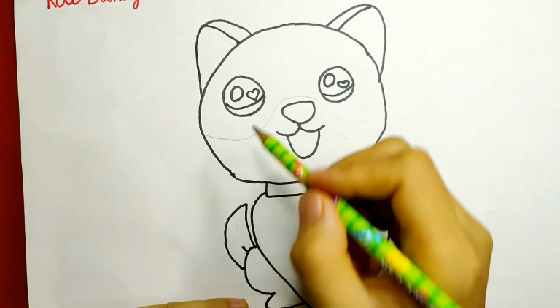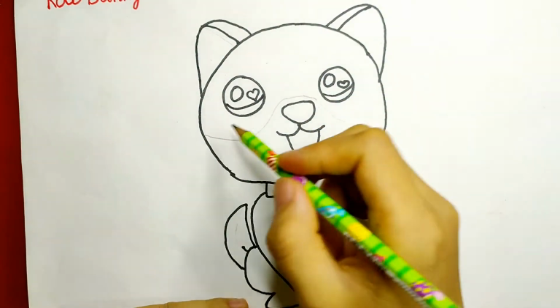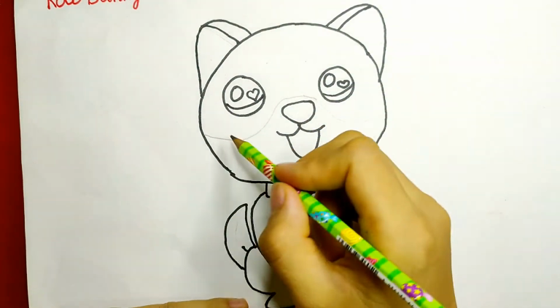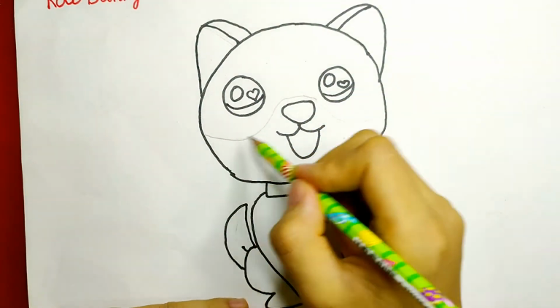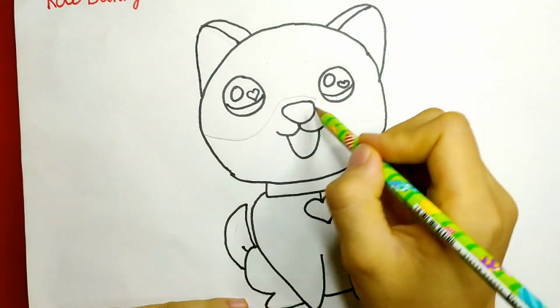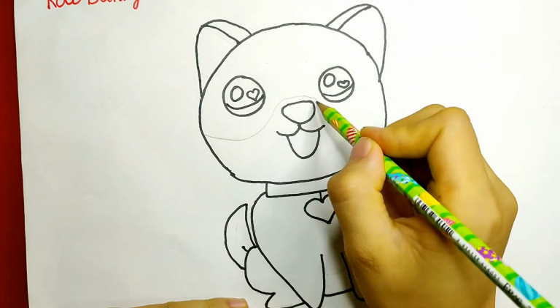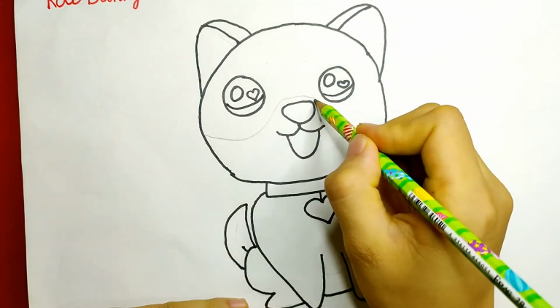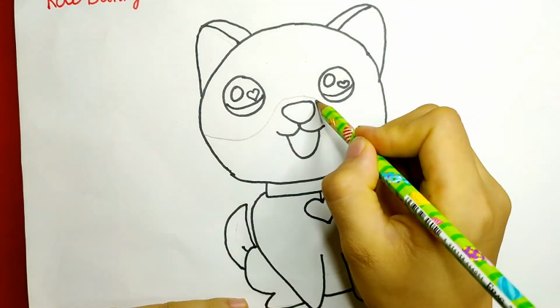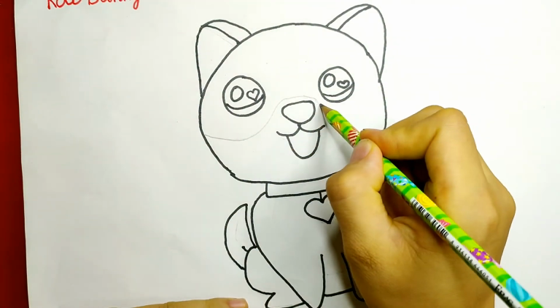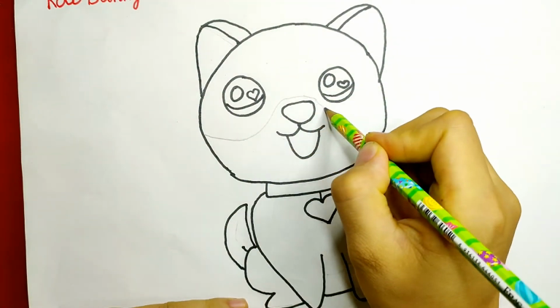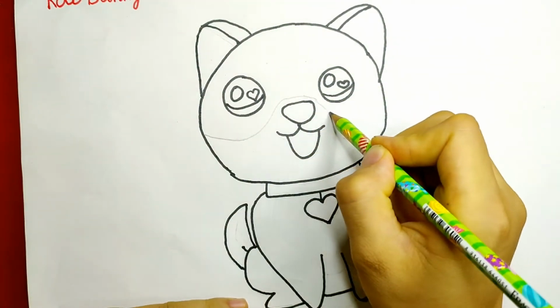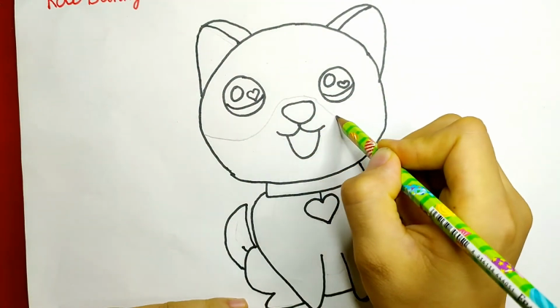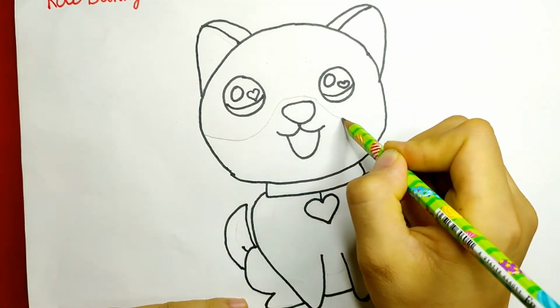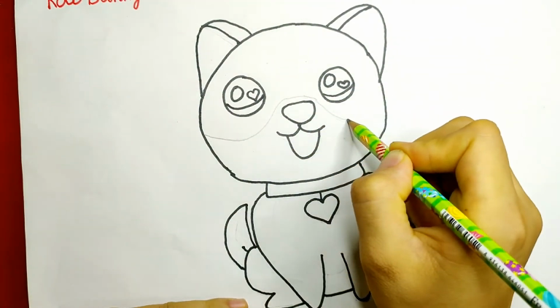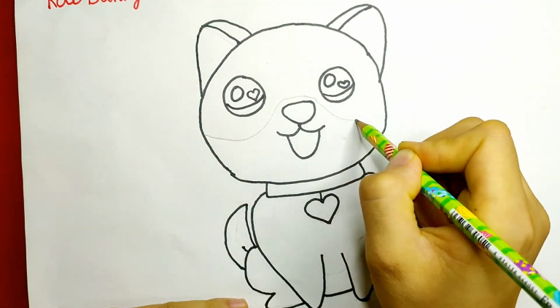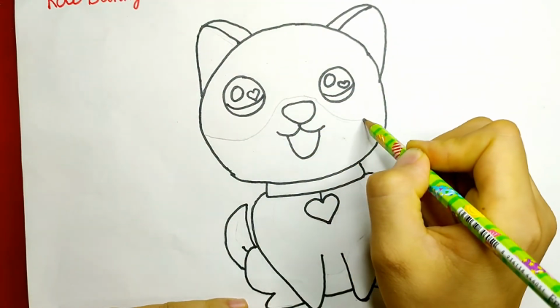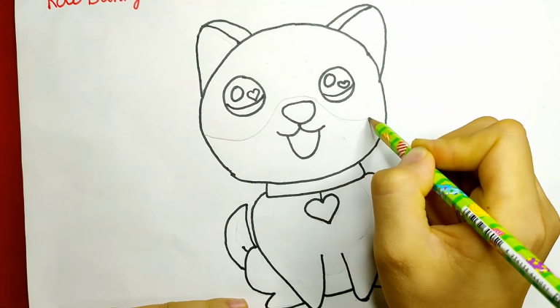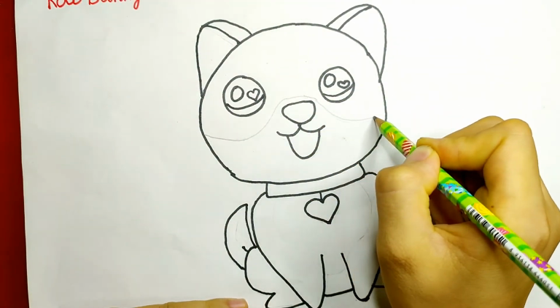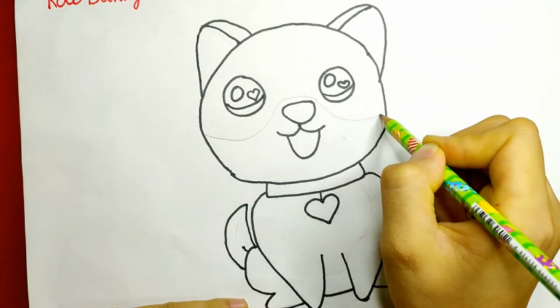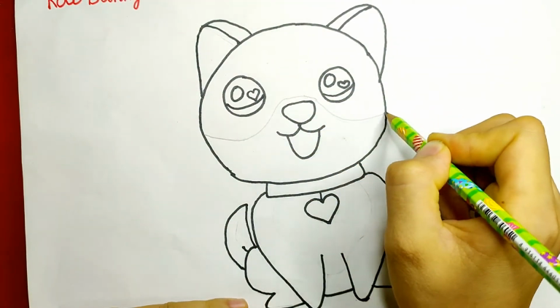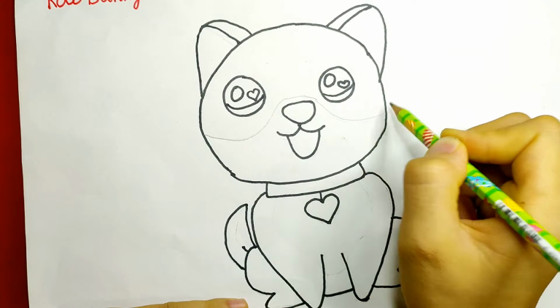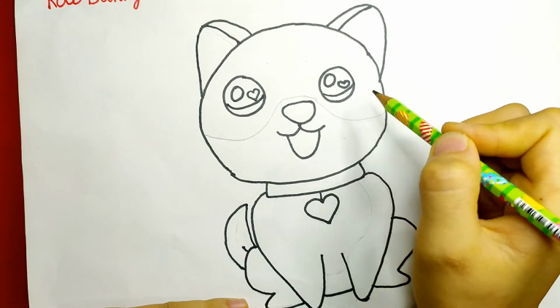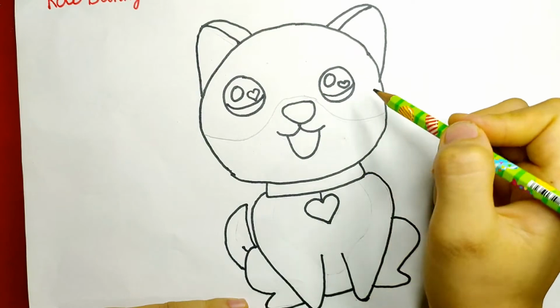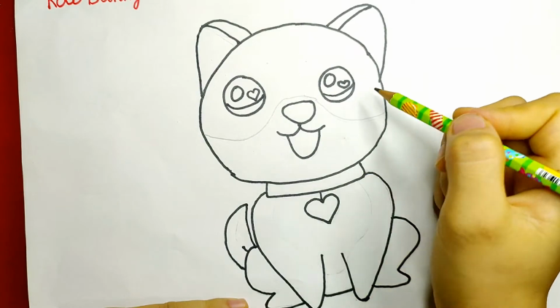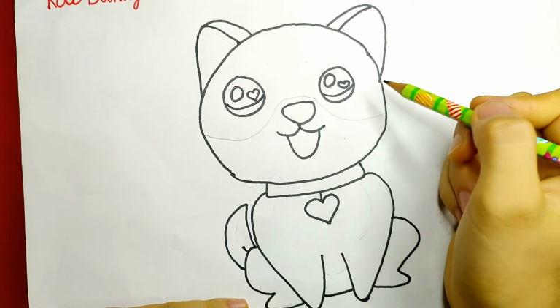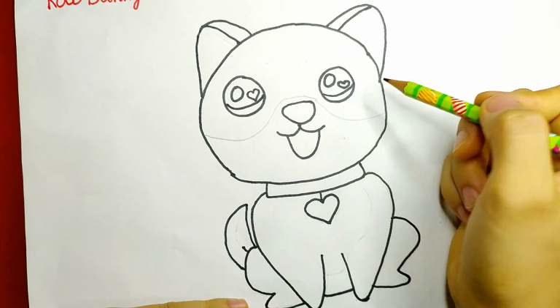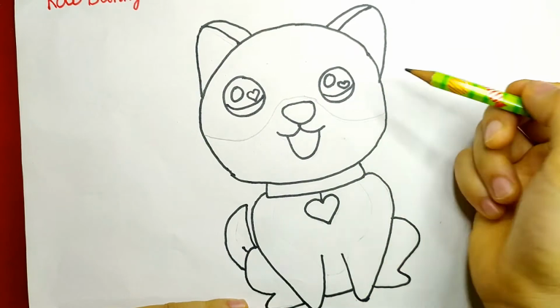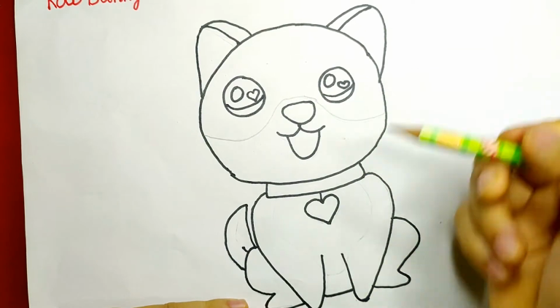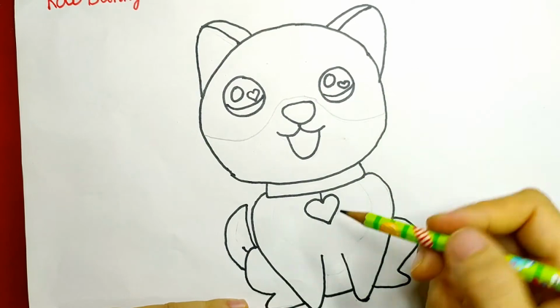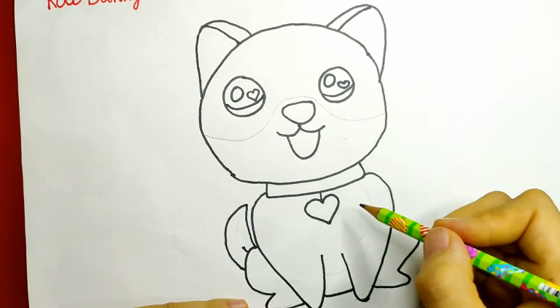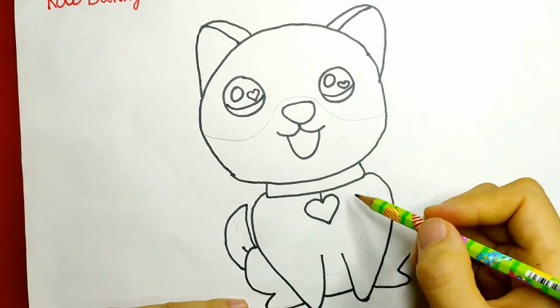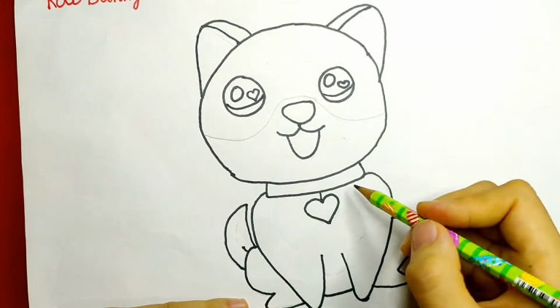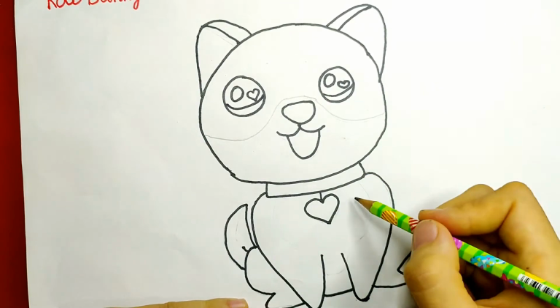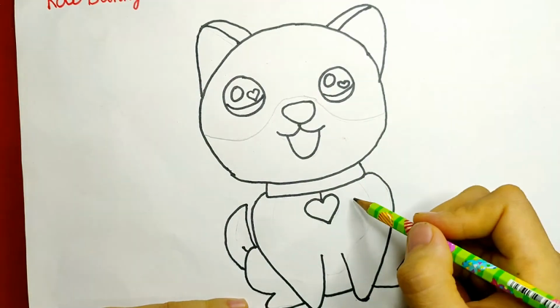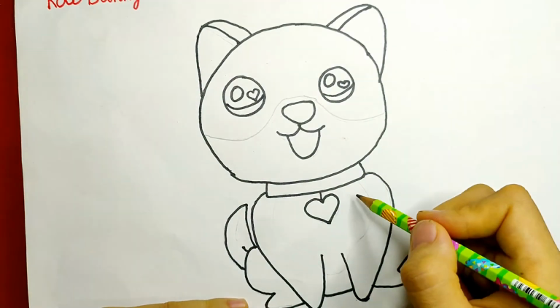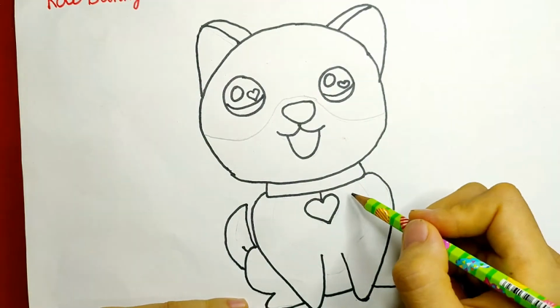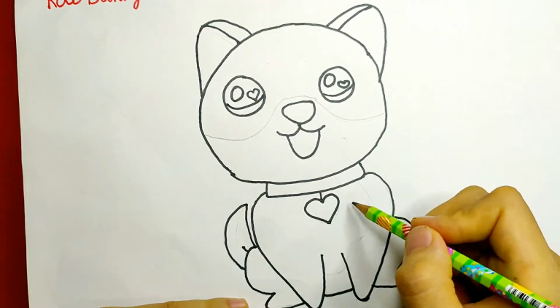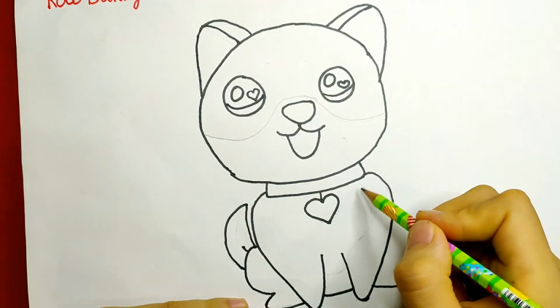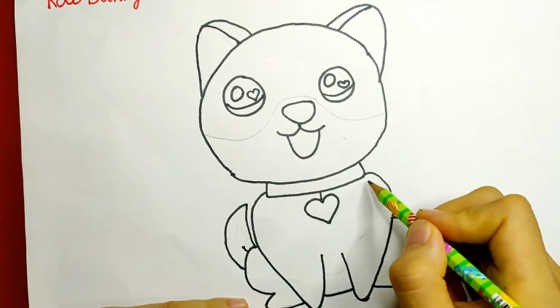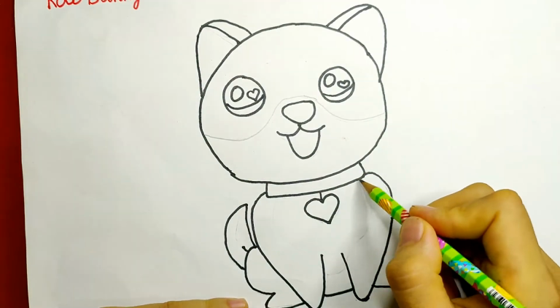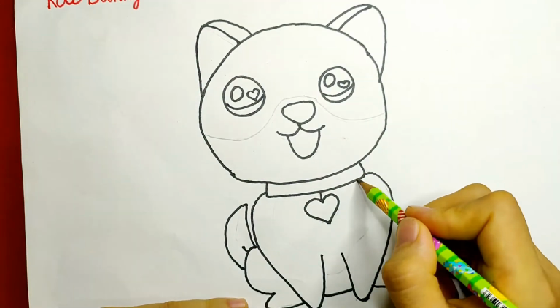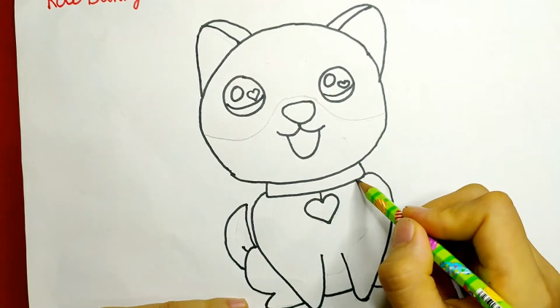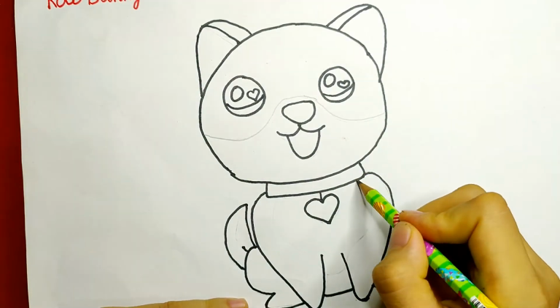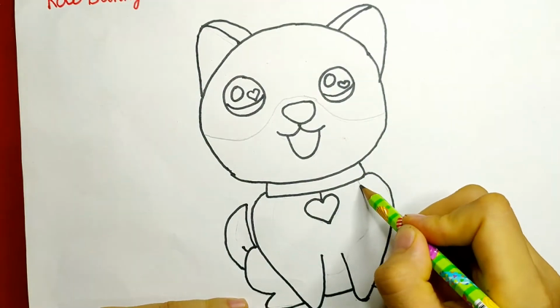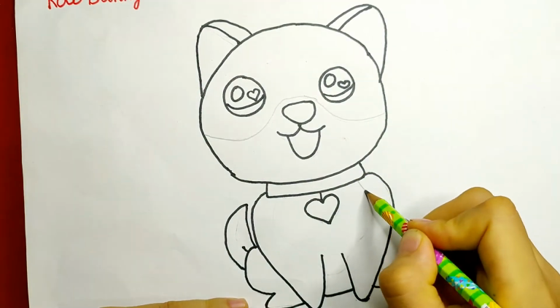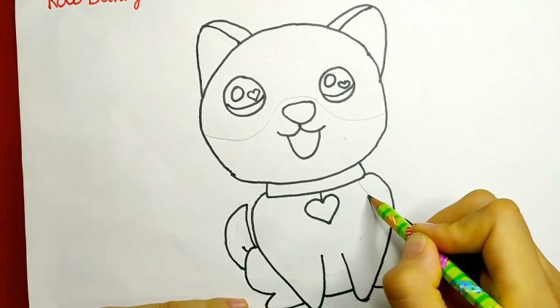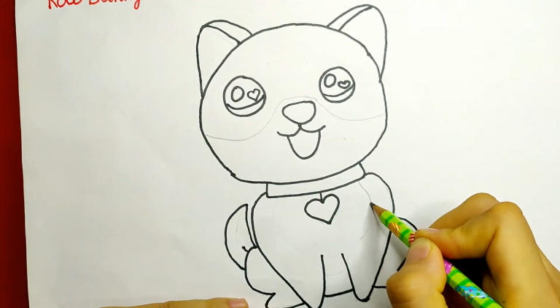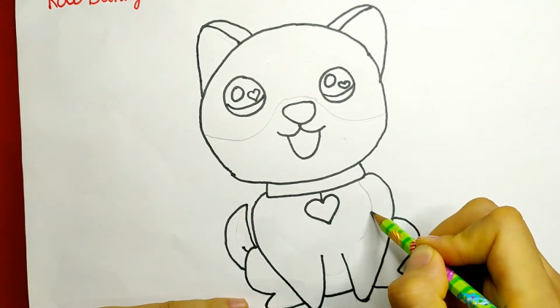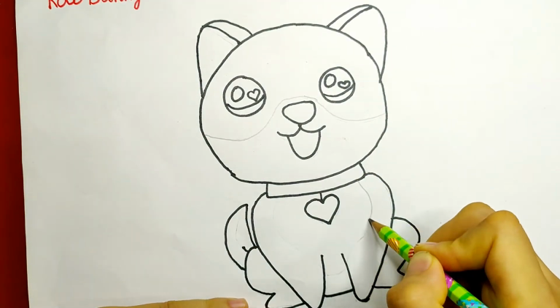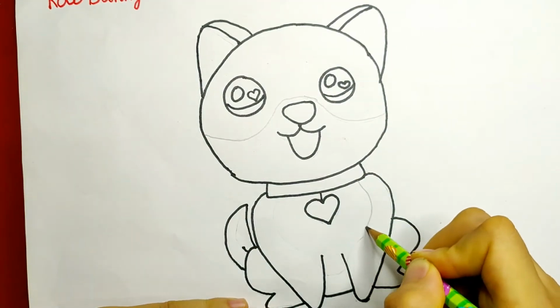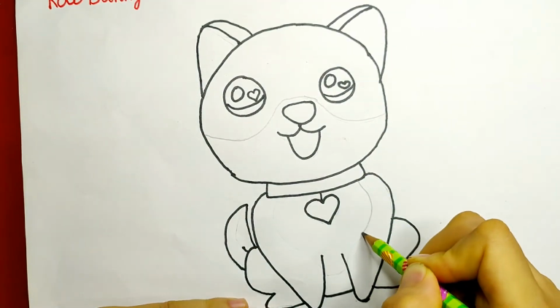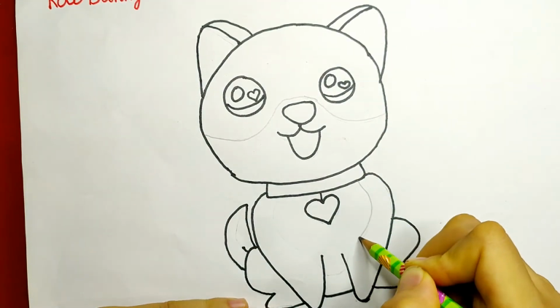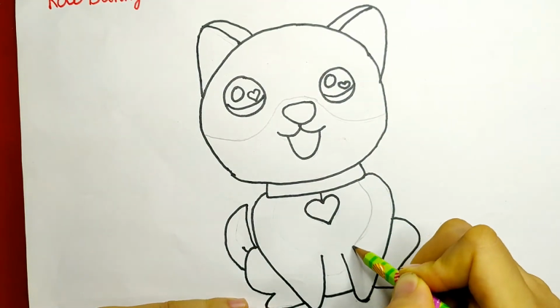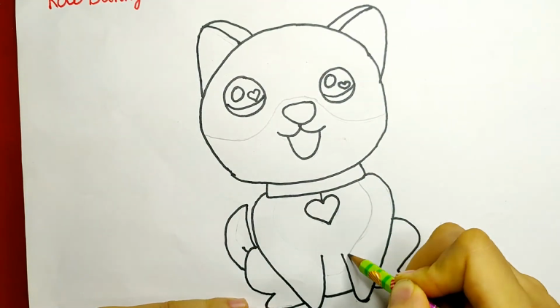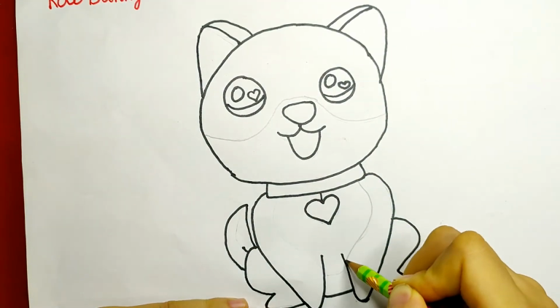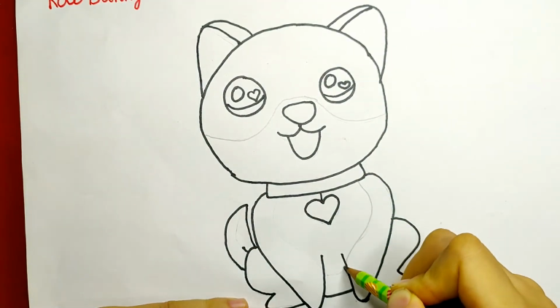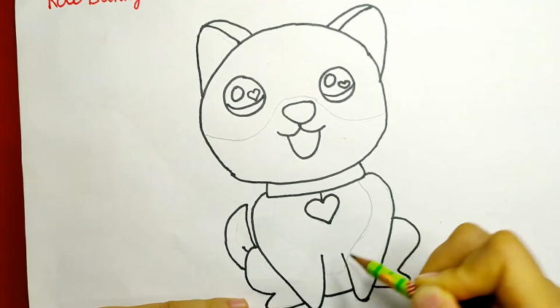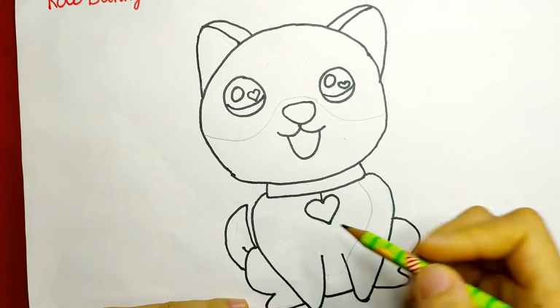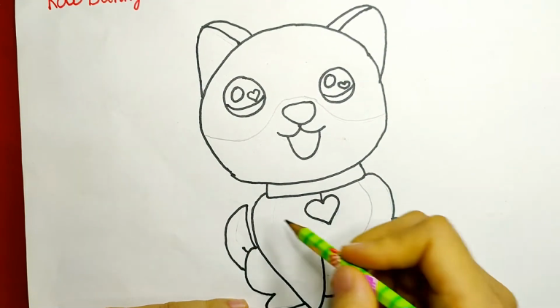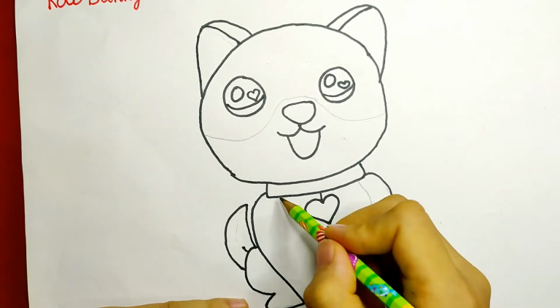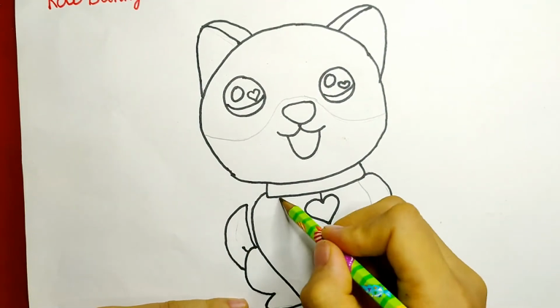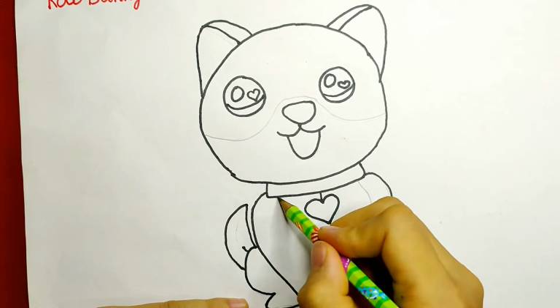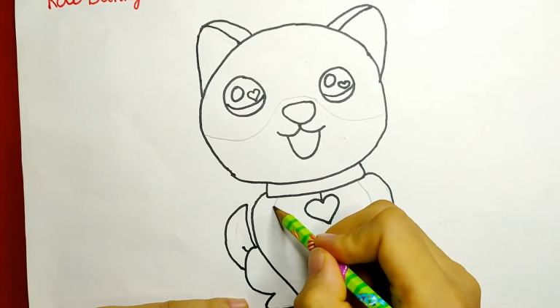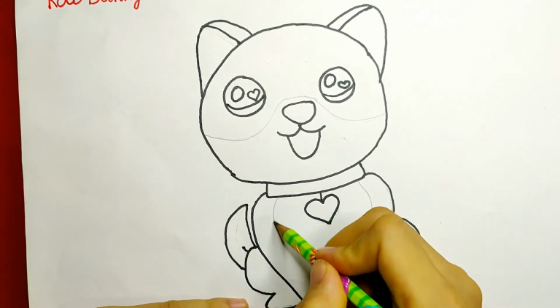Shiba dogs have two main colors, so I use a pencil to mark these two parts to make it easier to color.